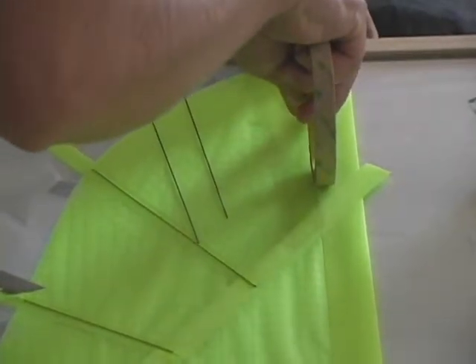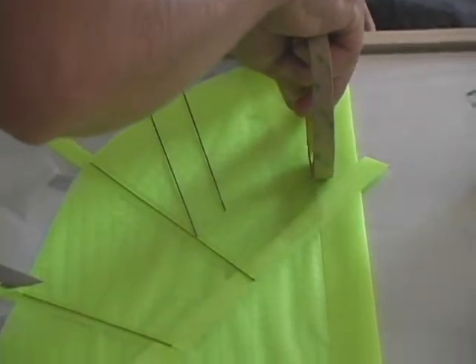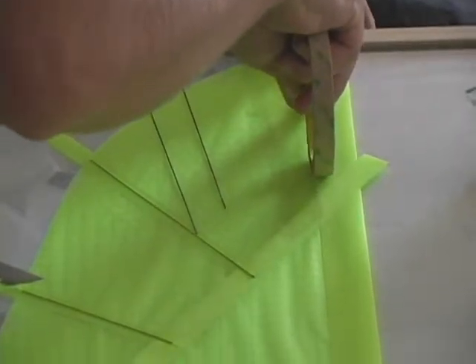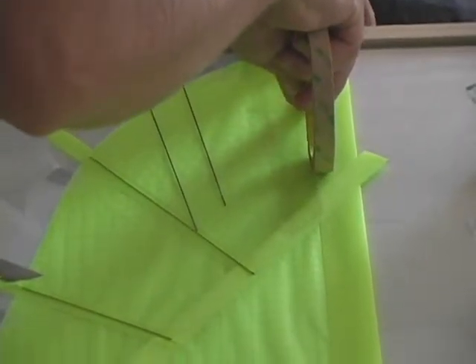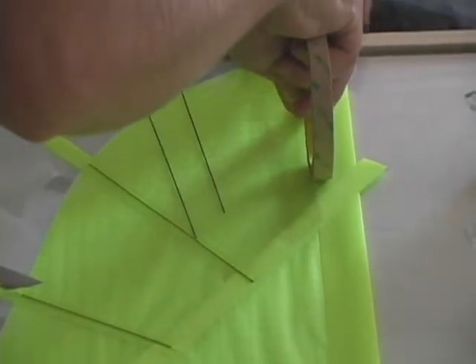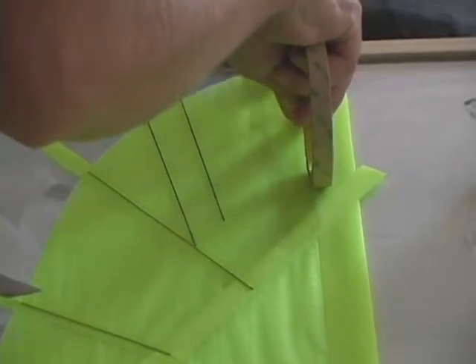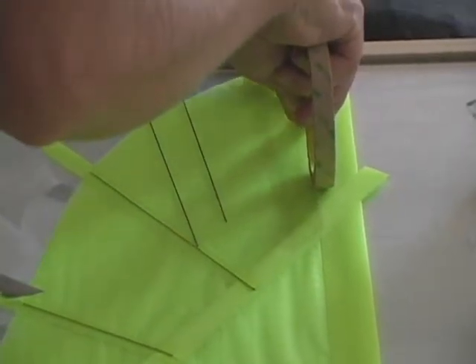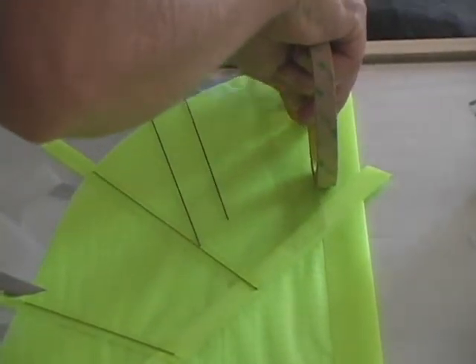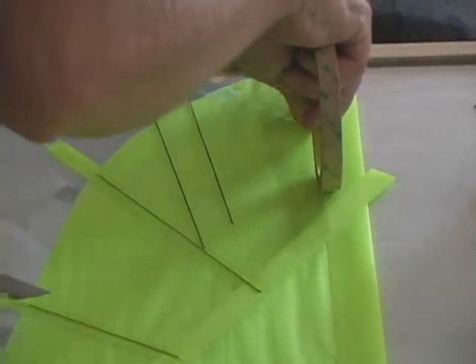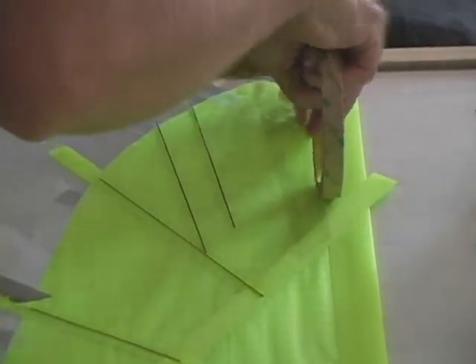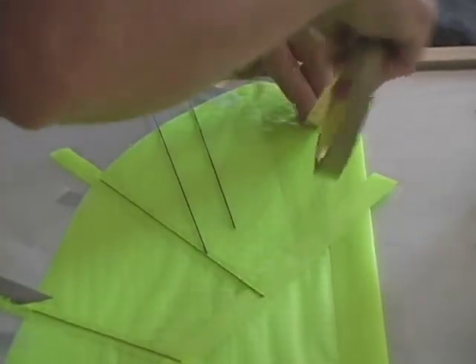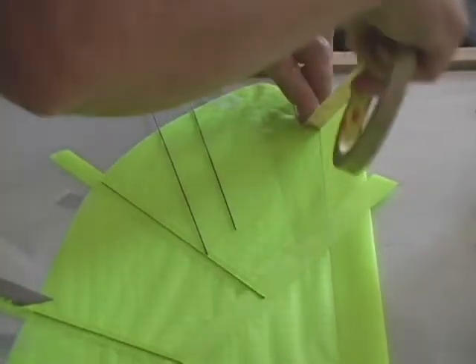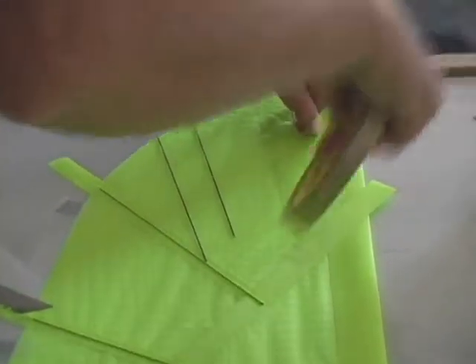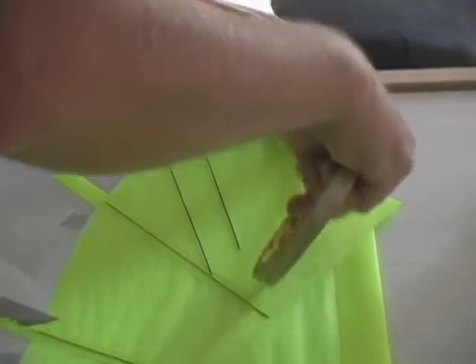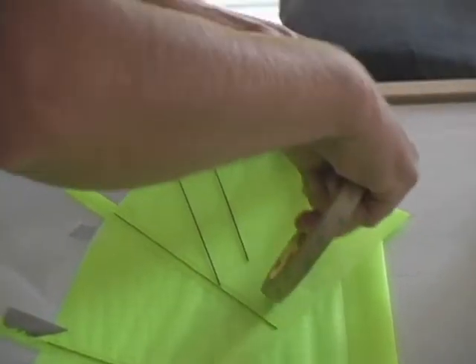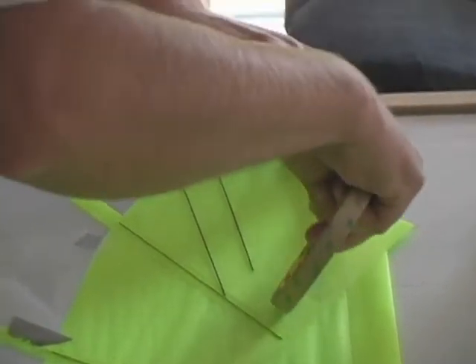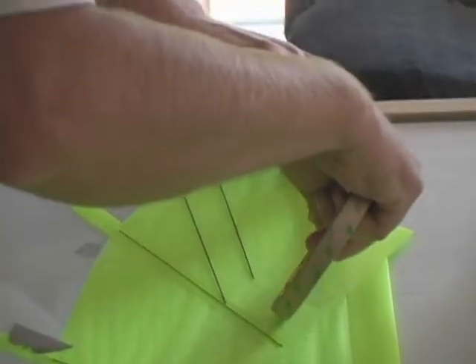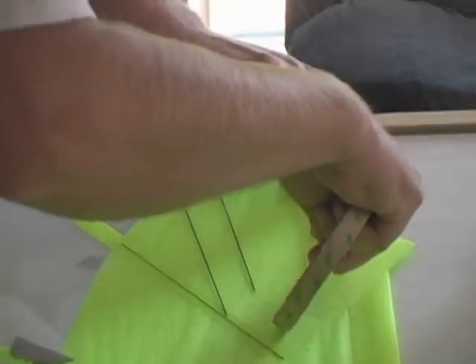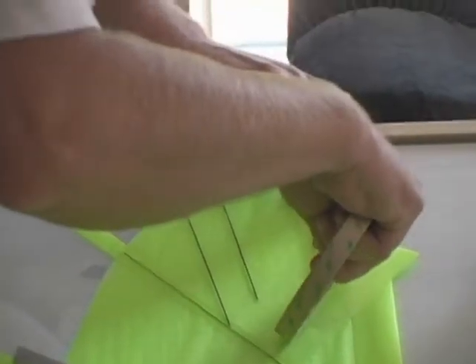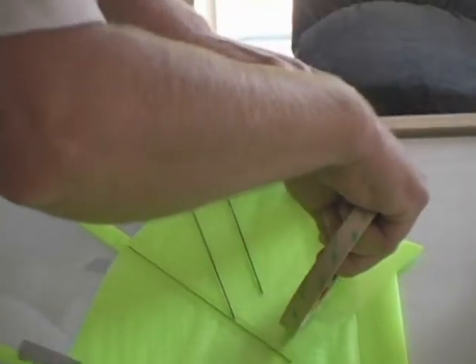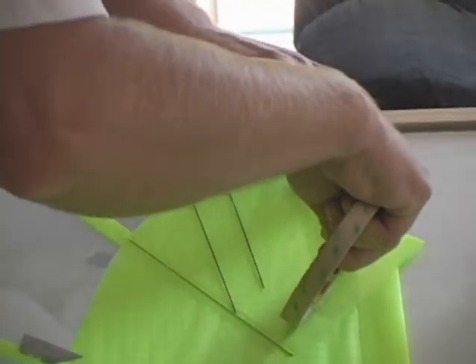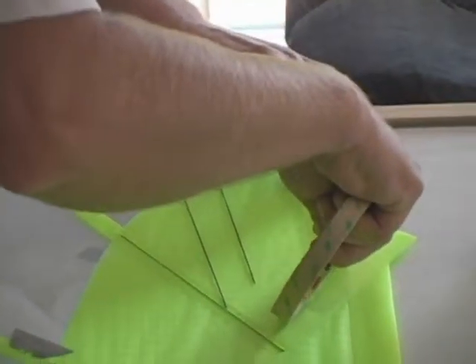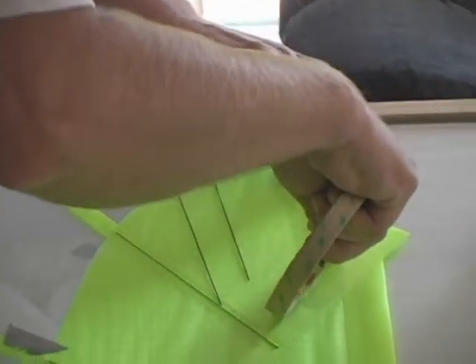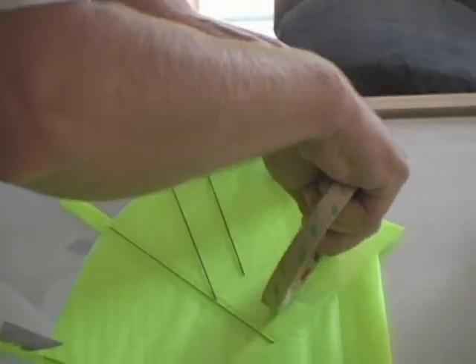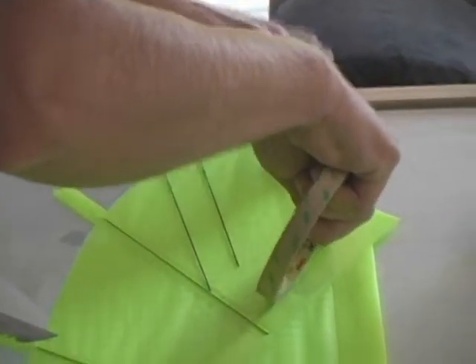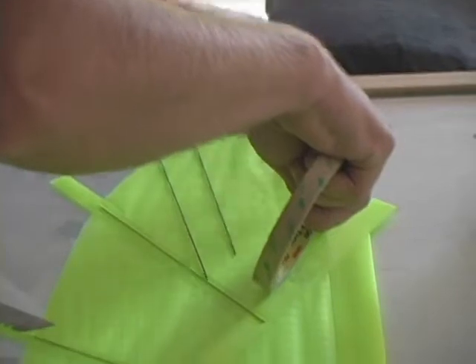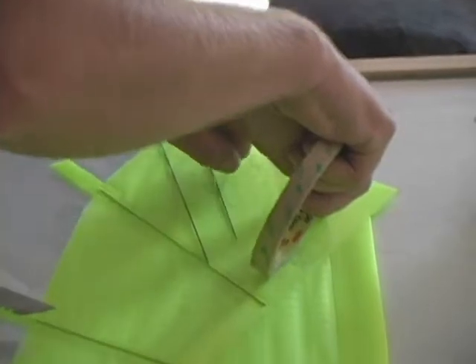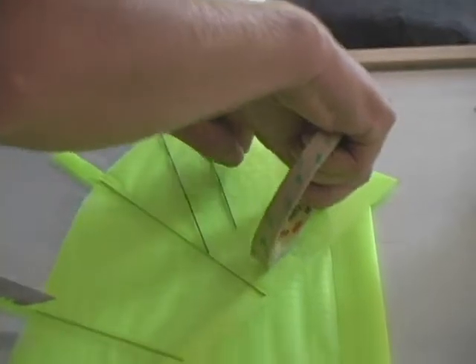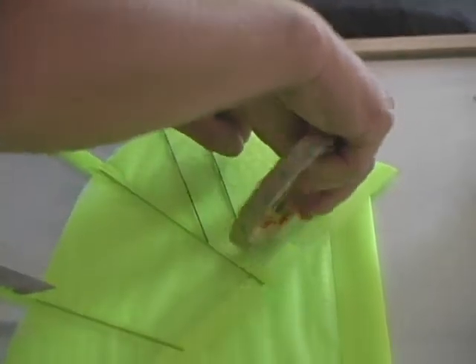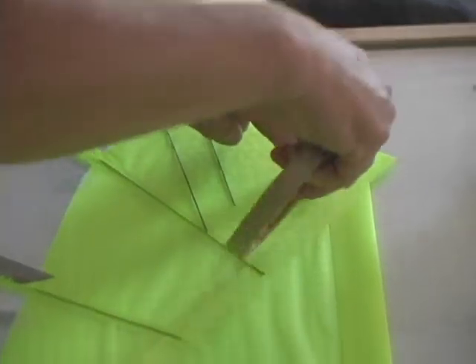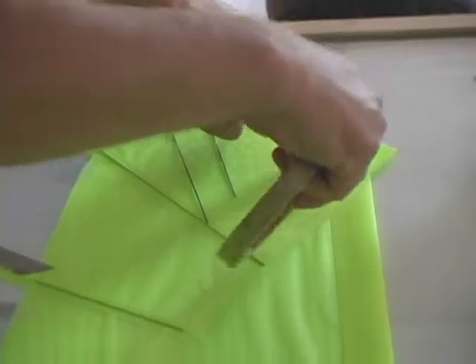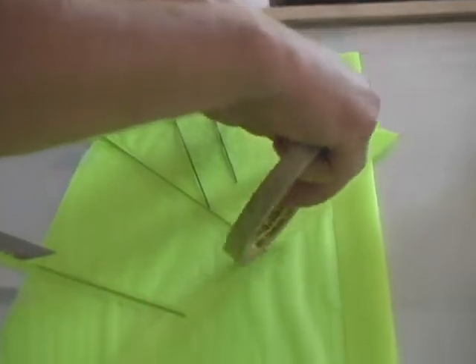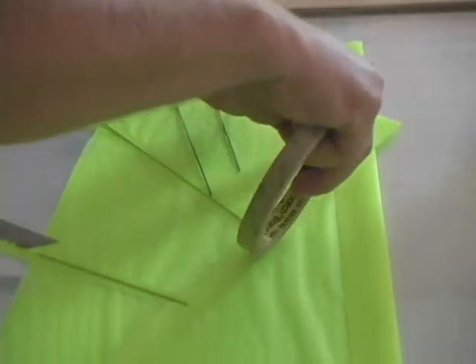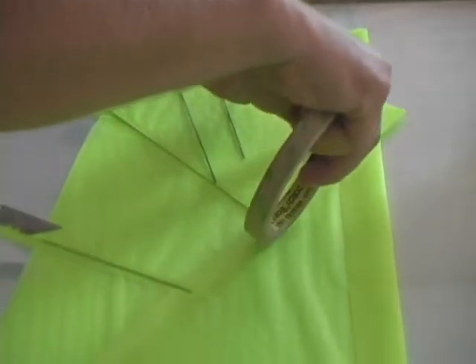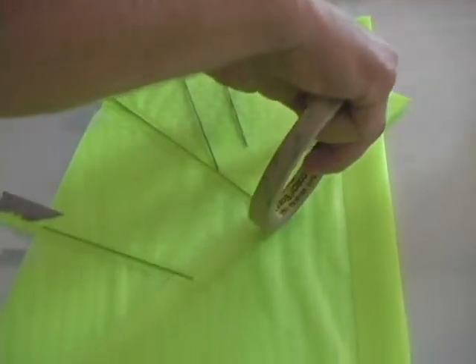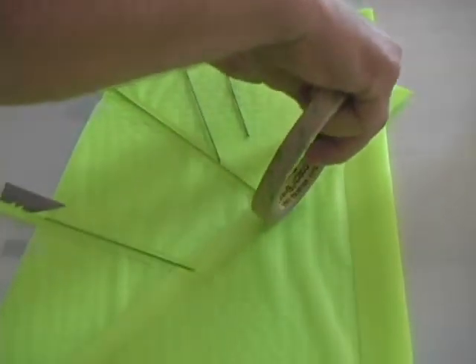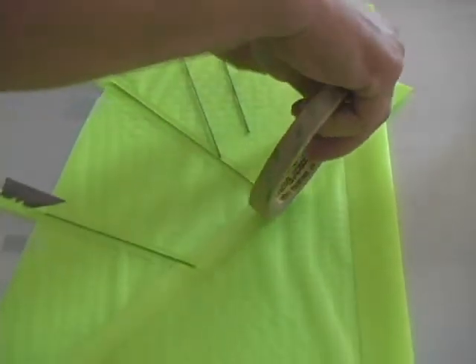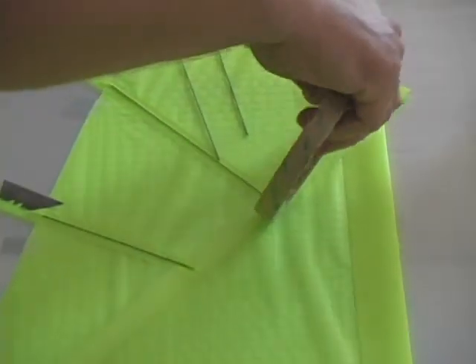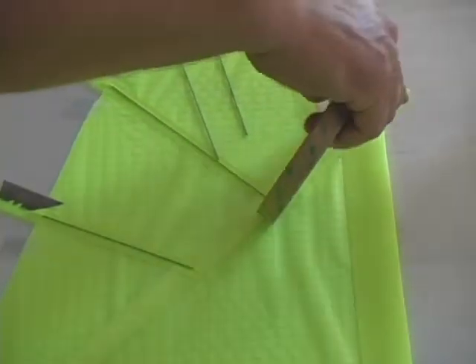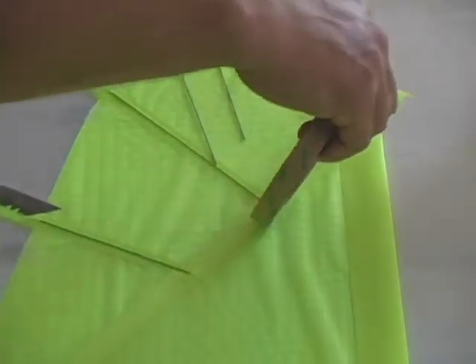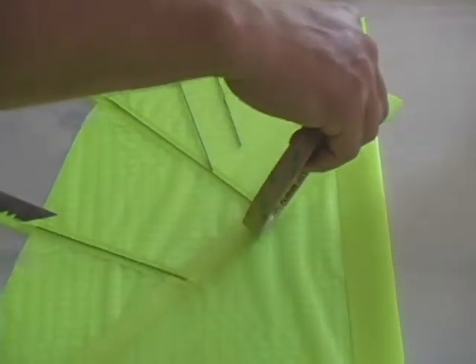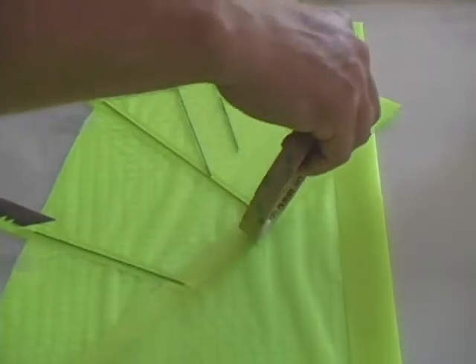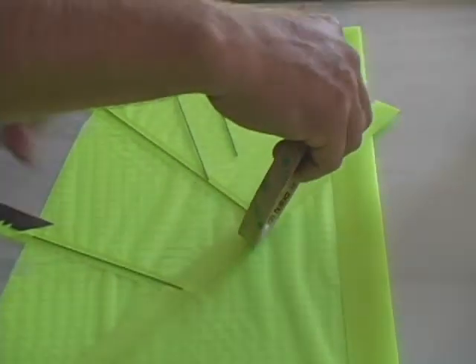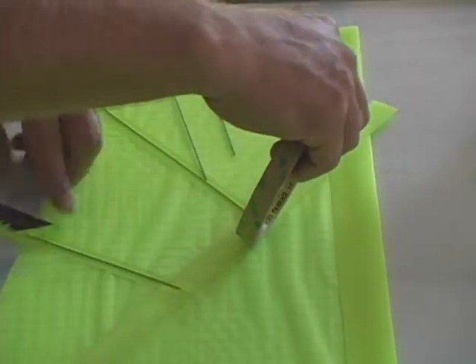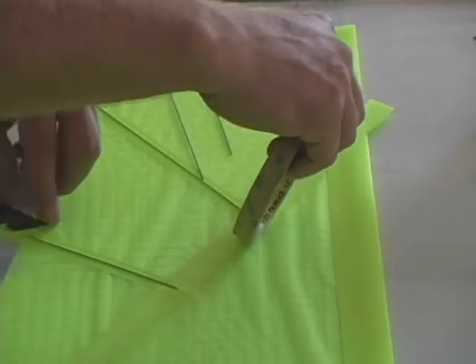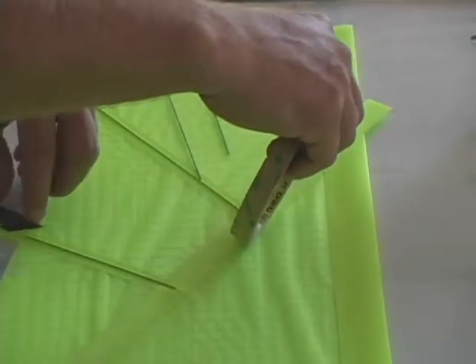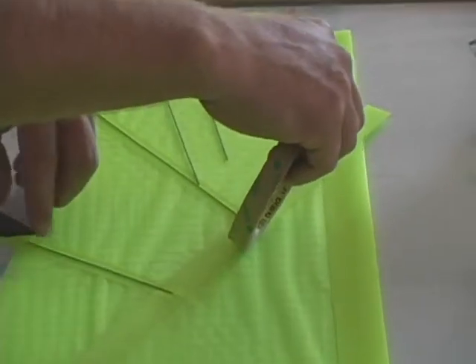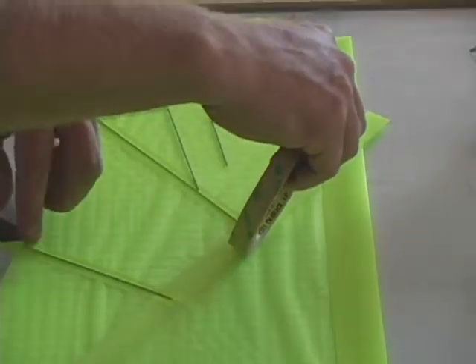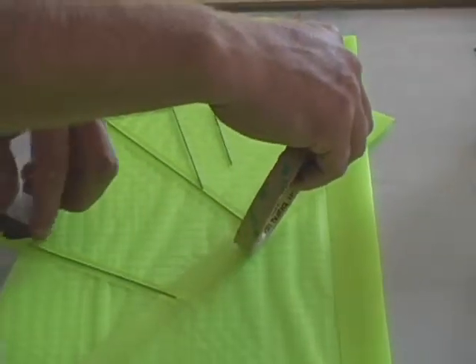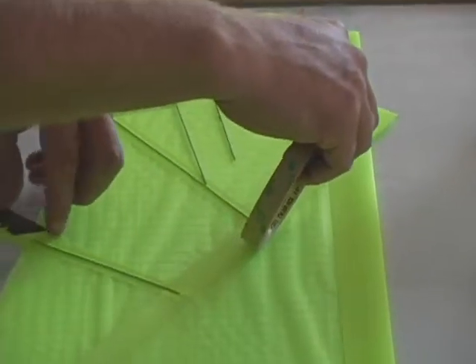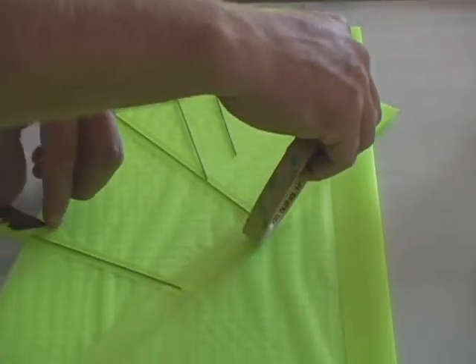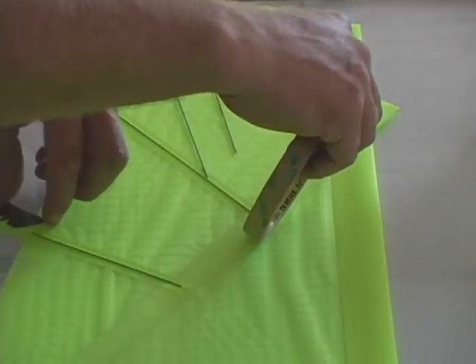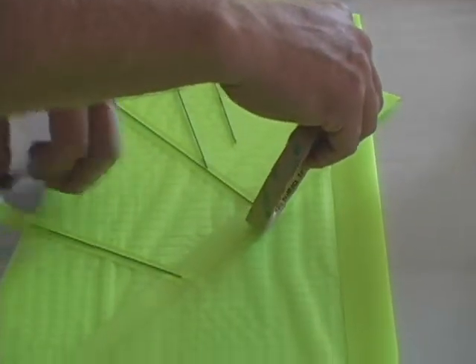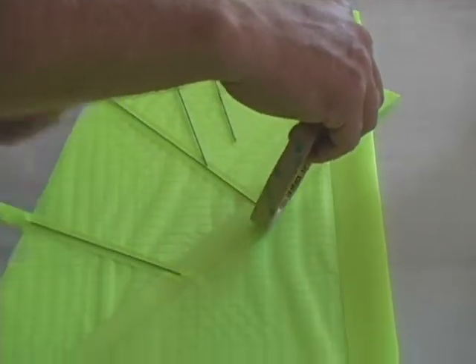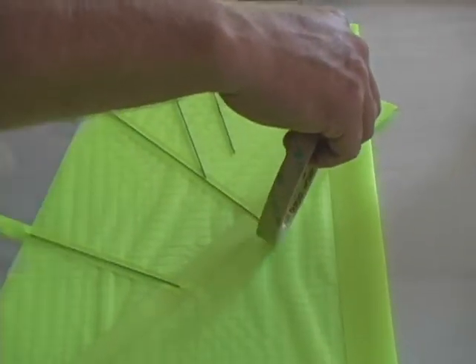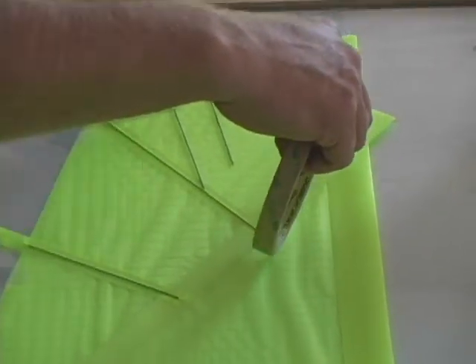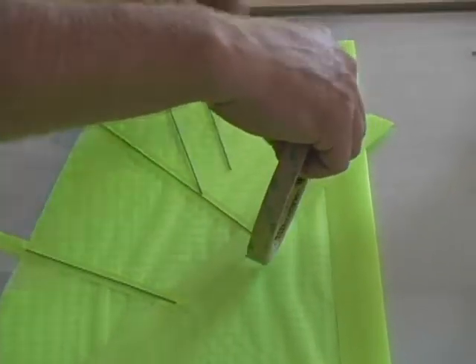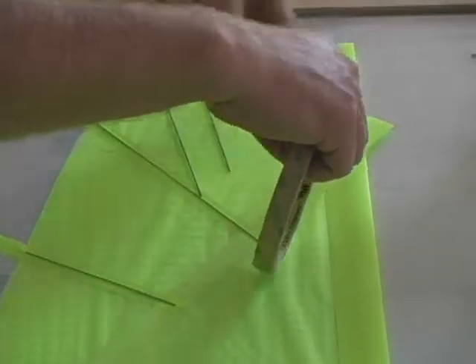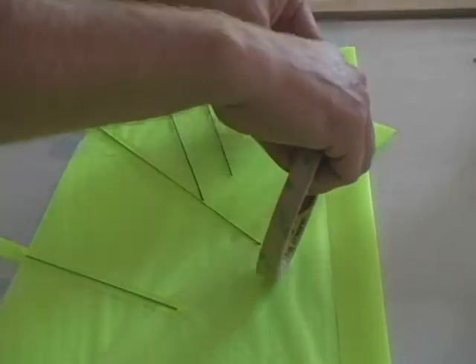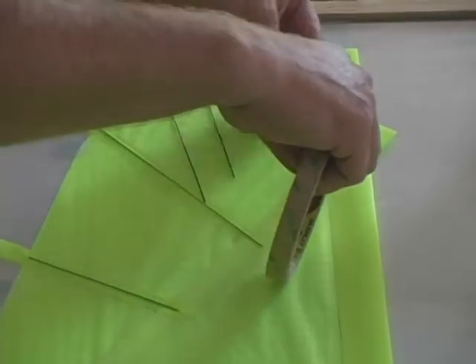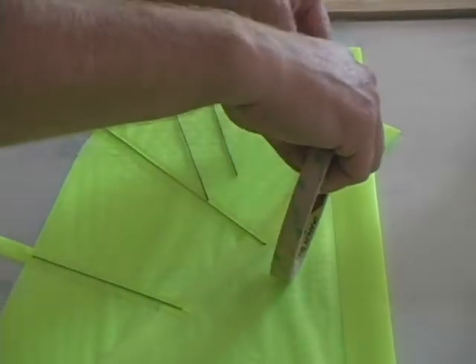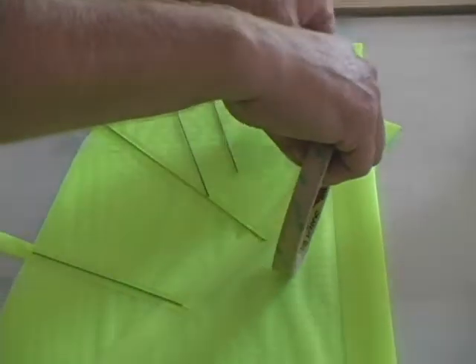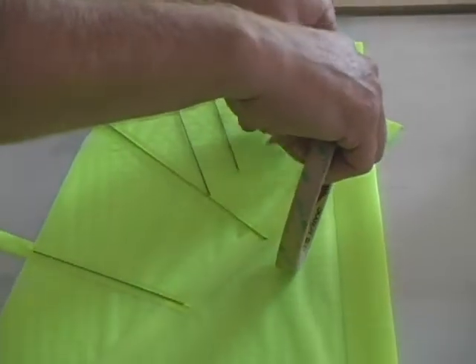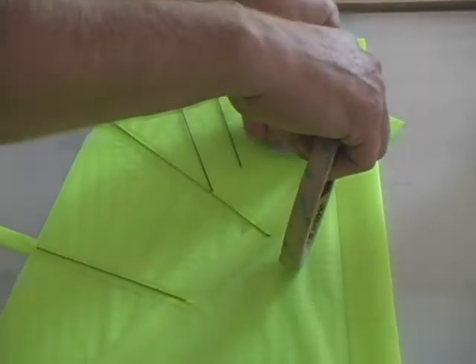Here we're applying the half inch tape to finish off covering the ripstop, and again this goes all the way to the batten.